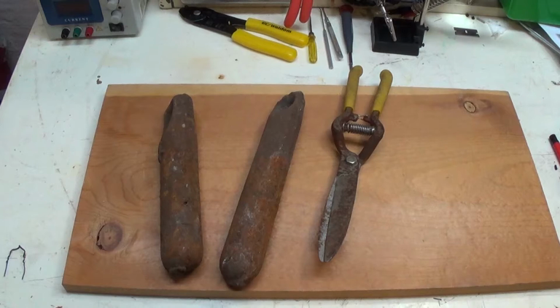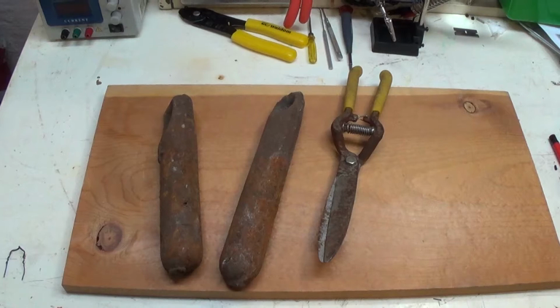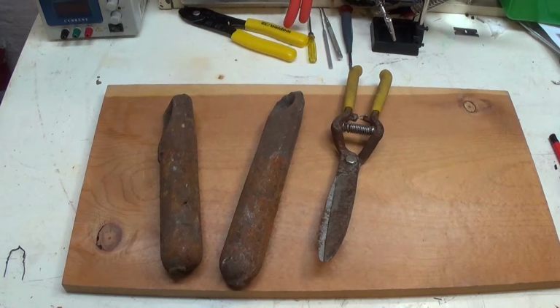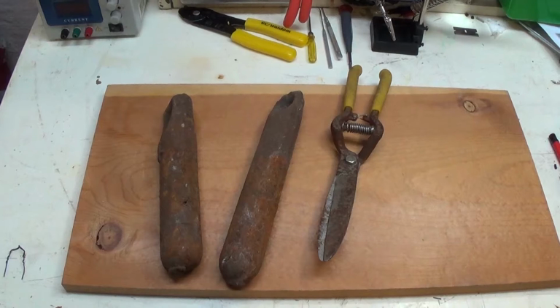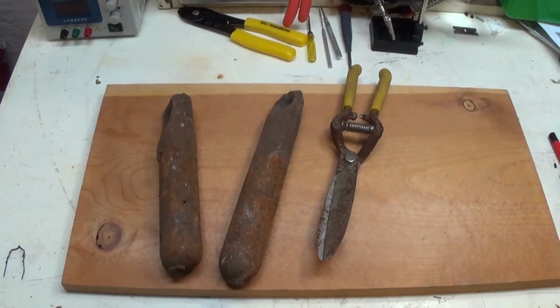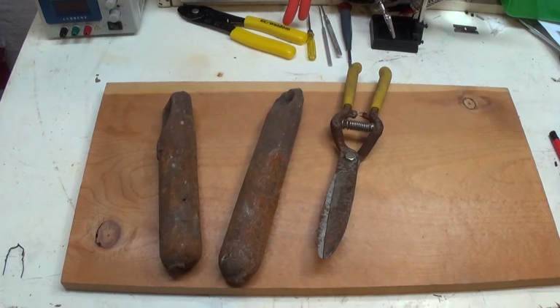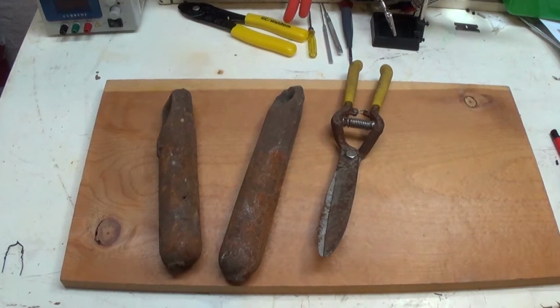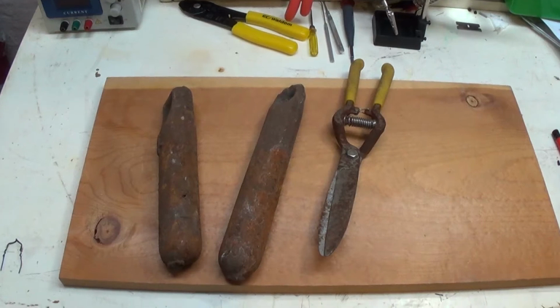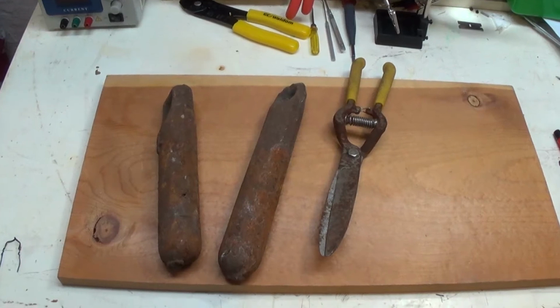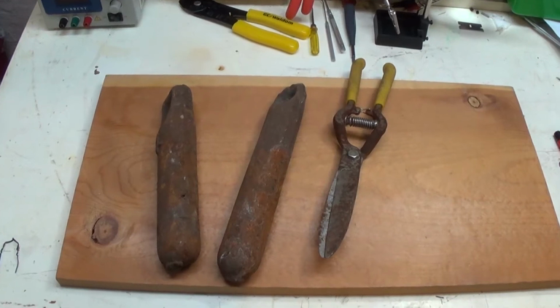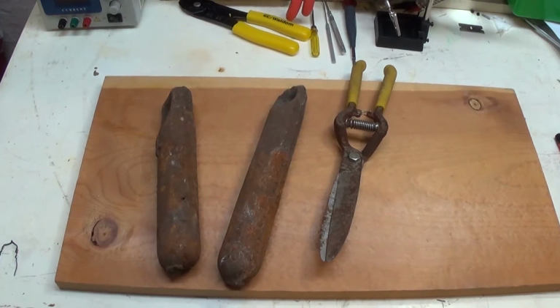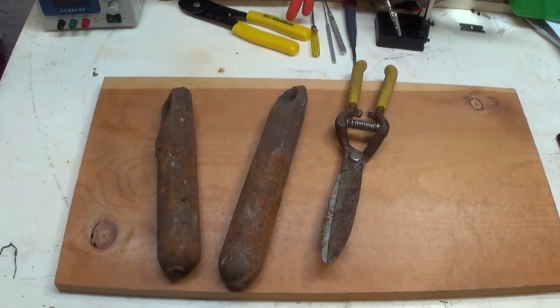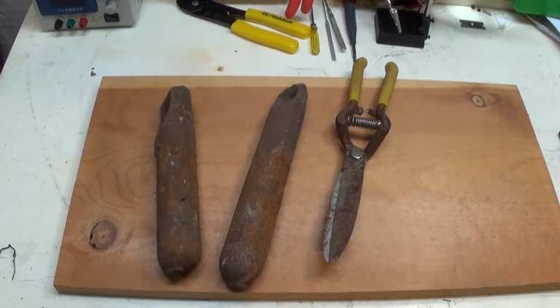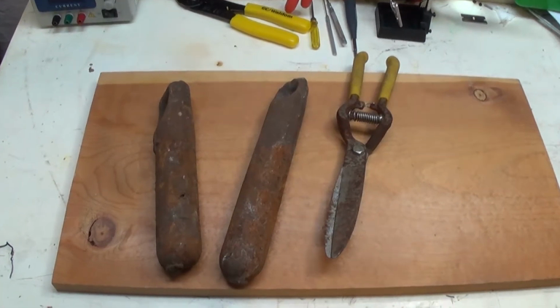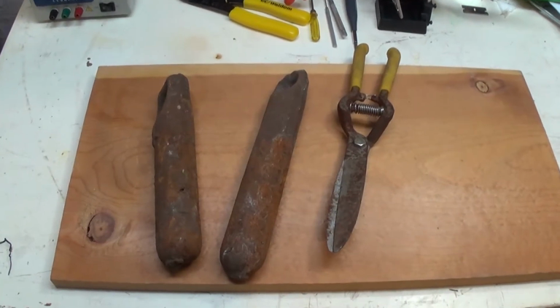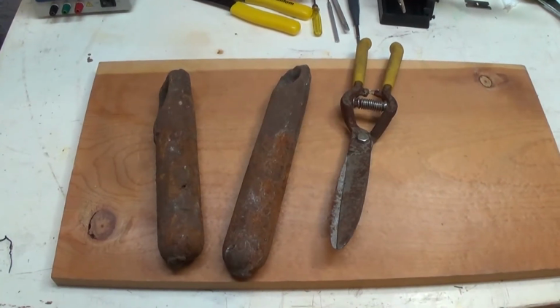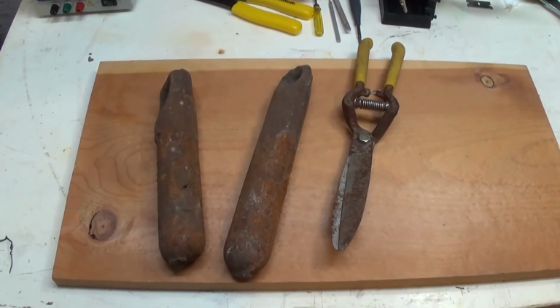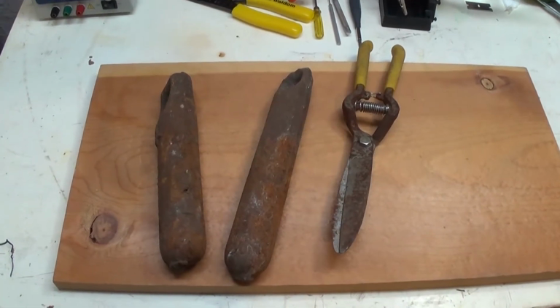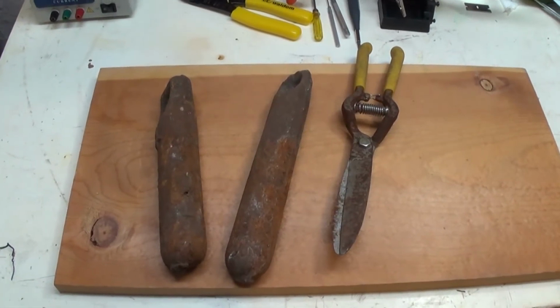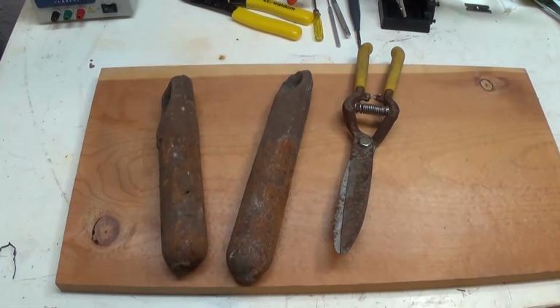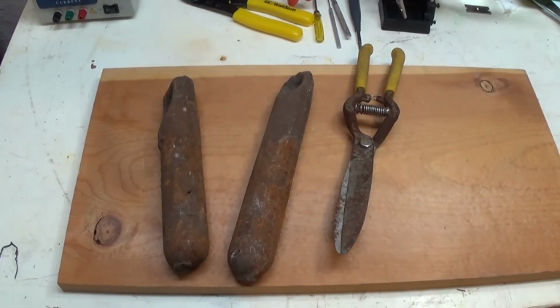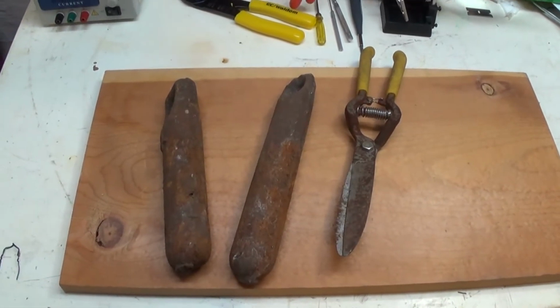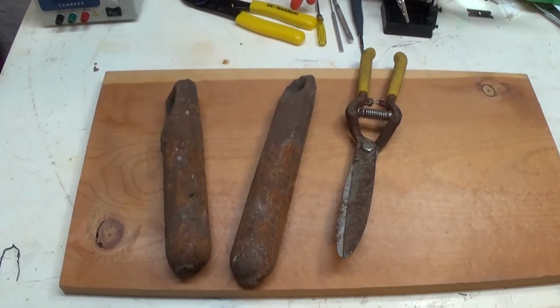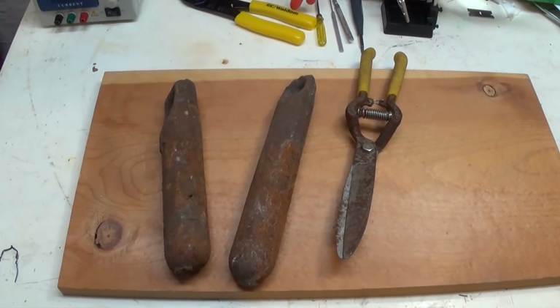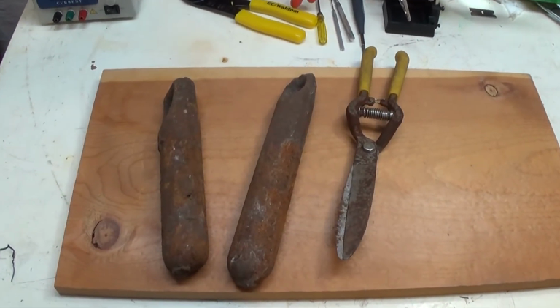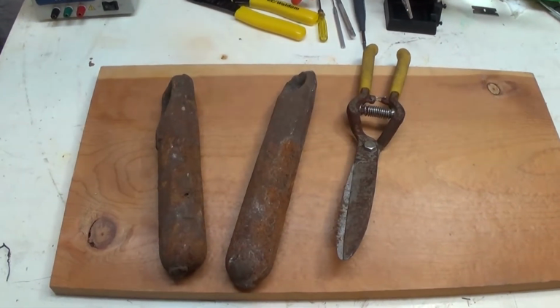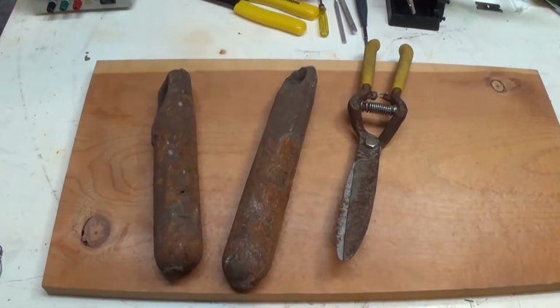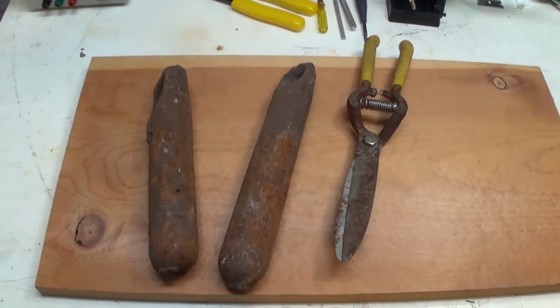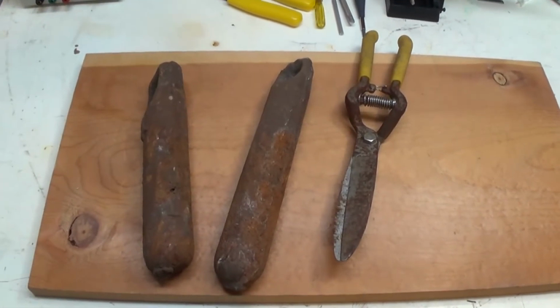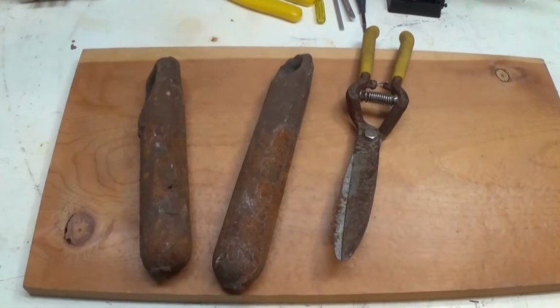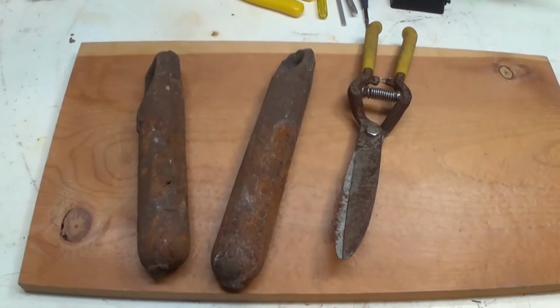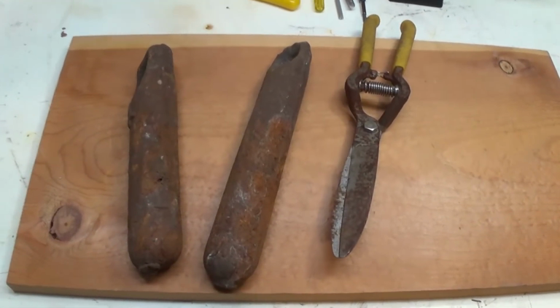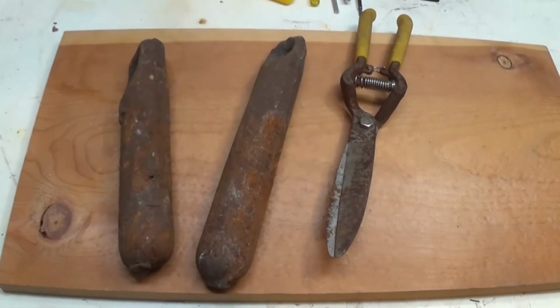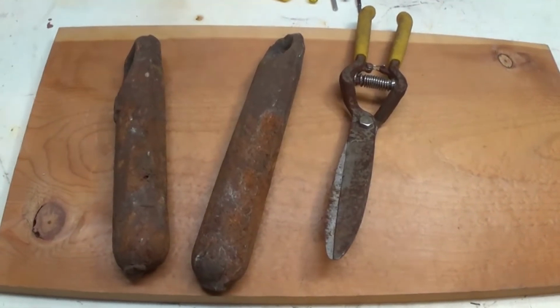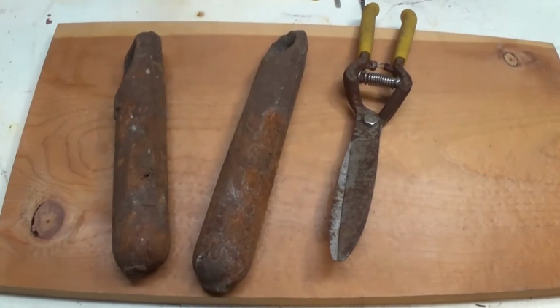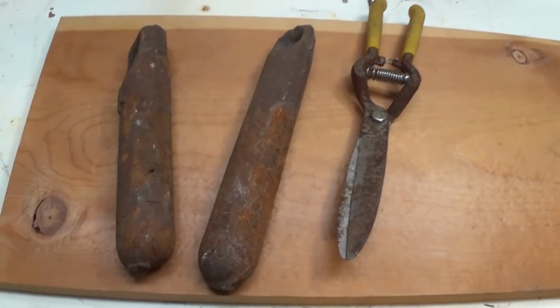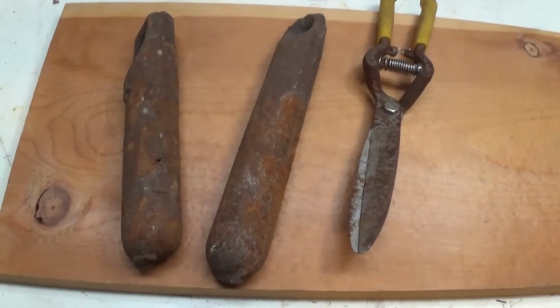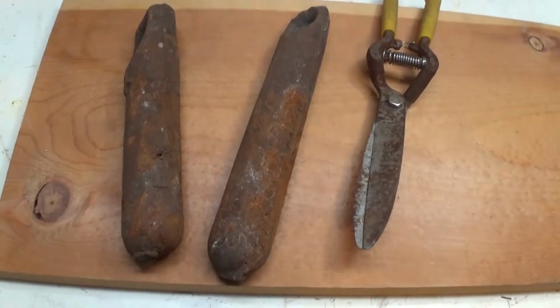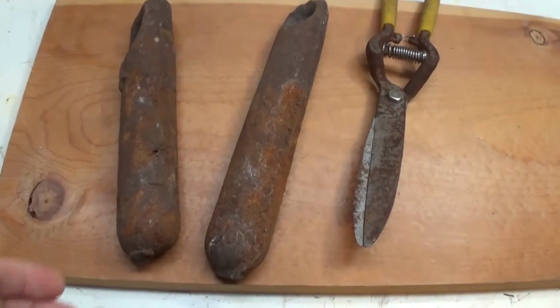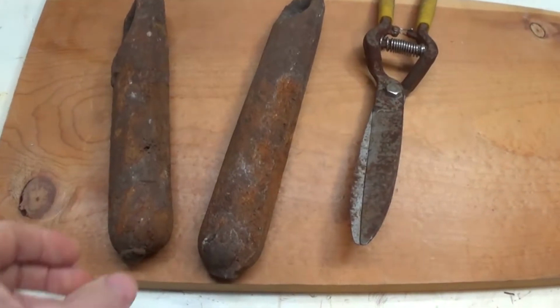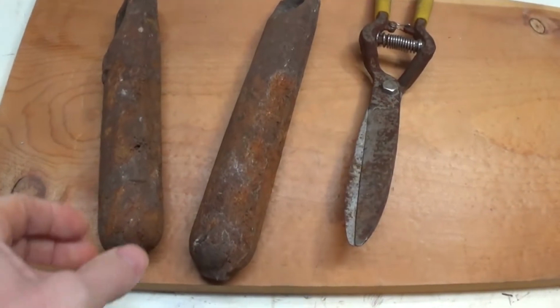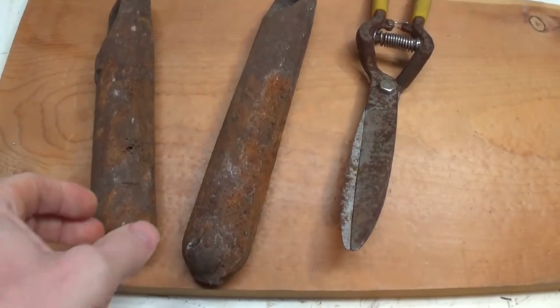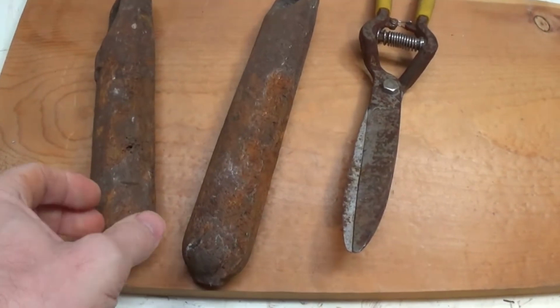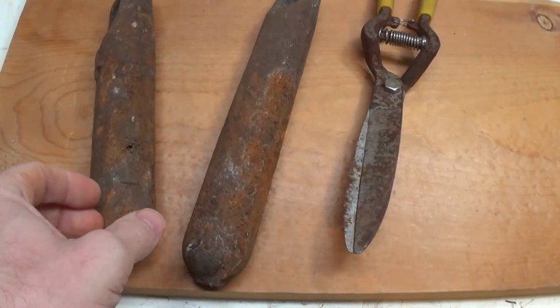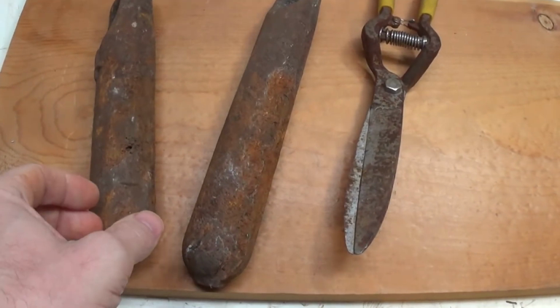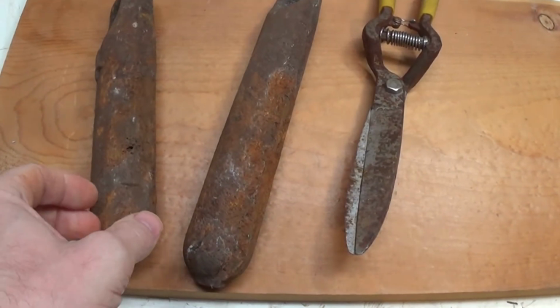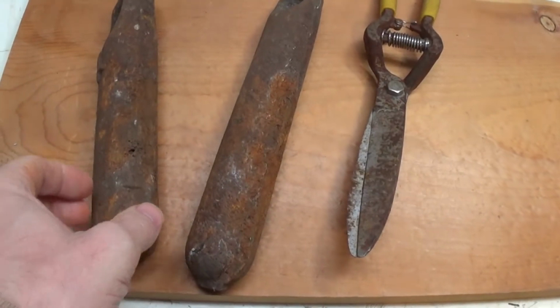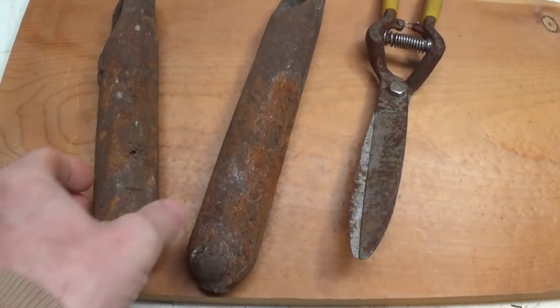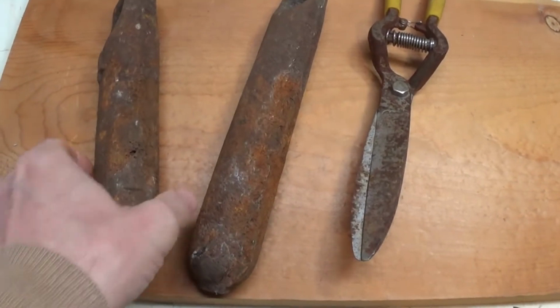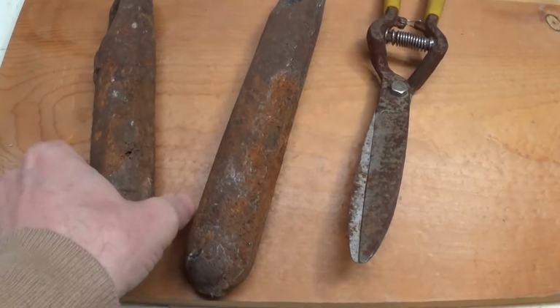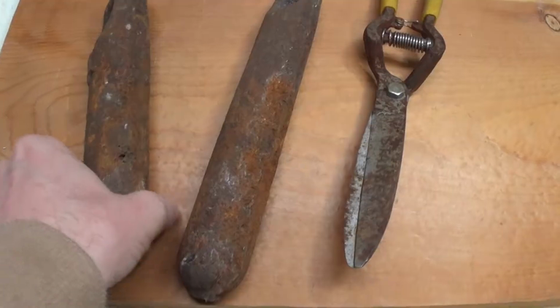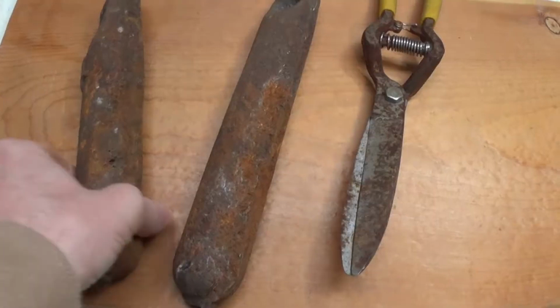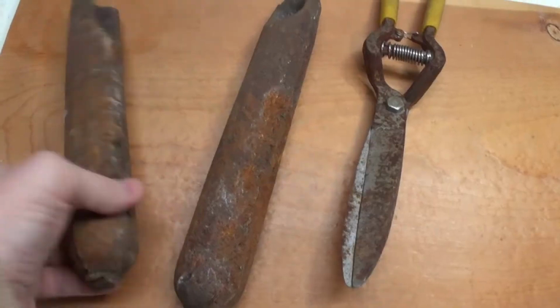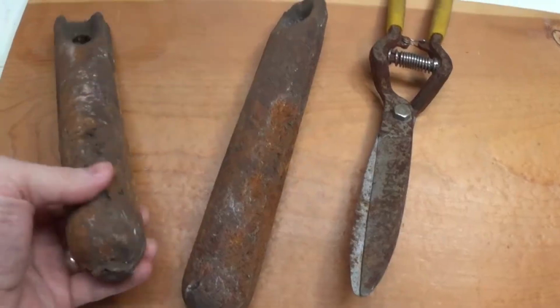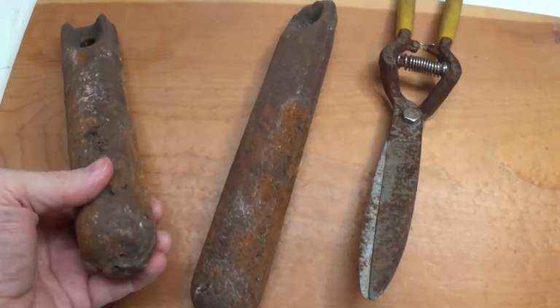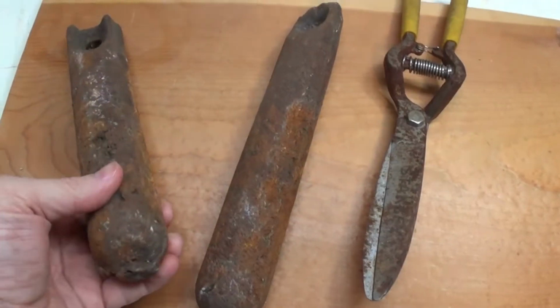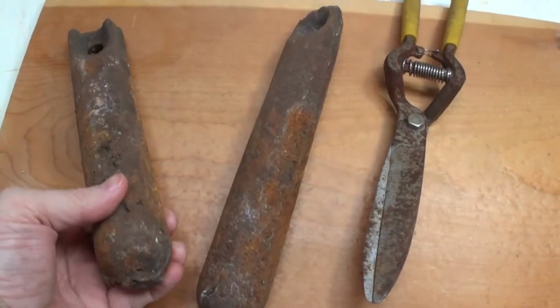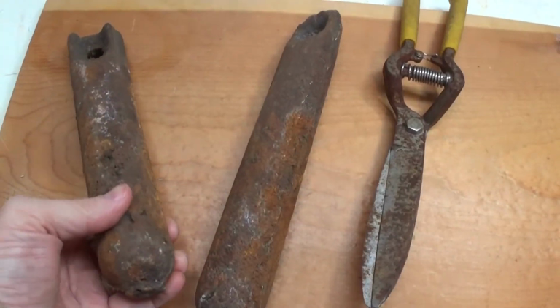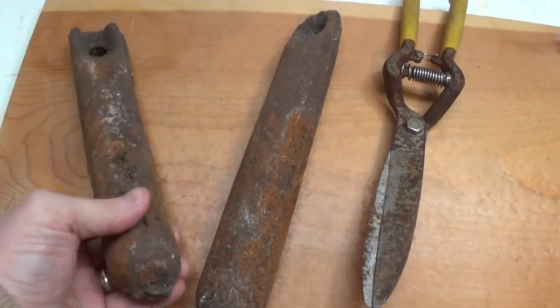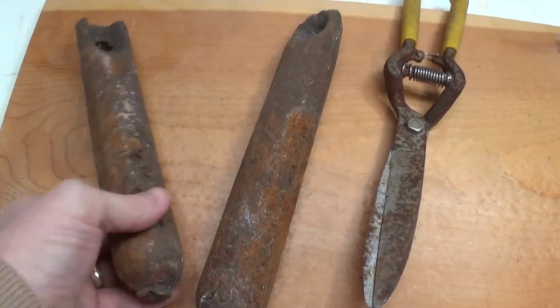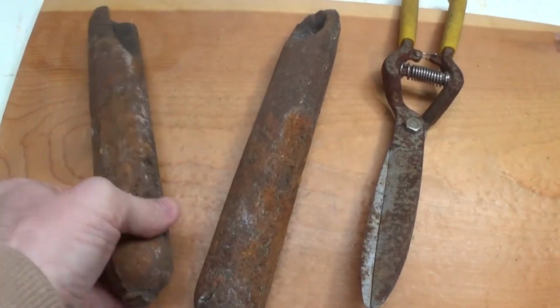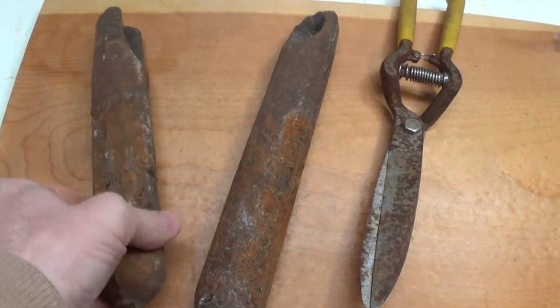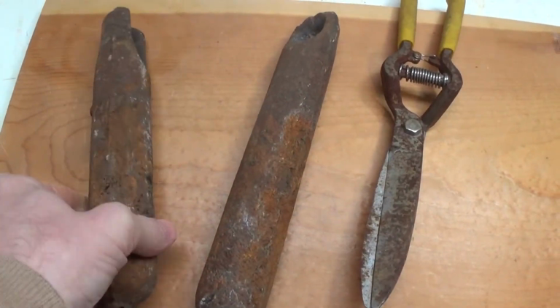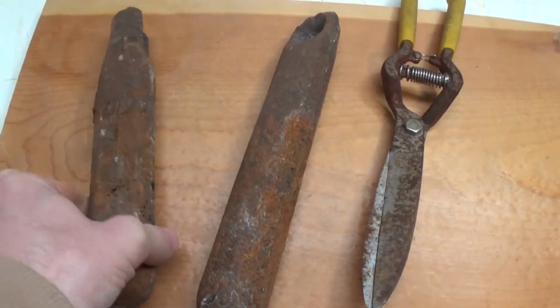Hello, this is Gio. Look what we have here — we have some rusty metal objects.